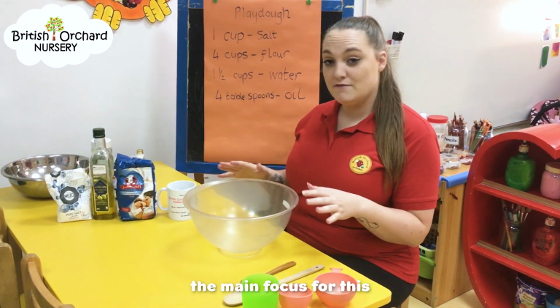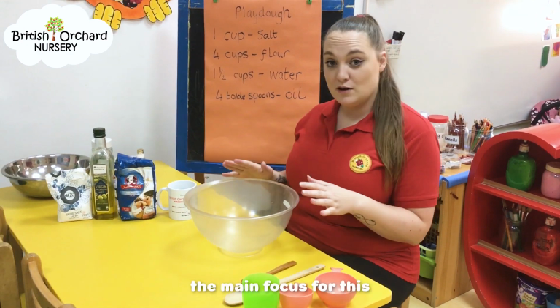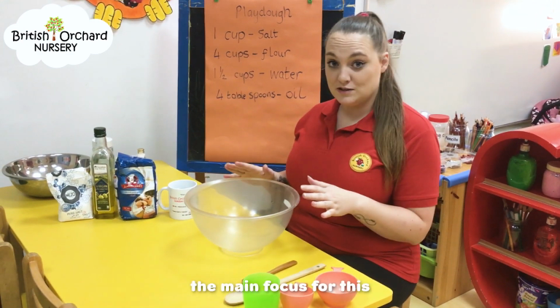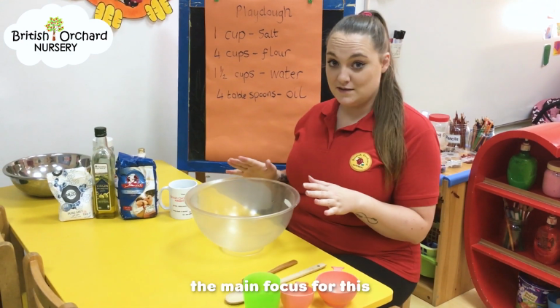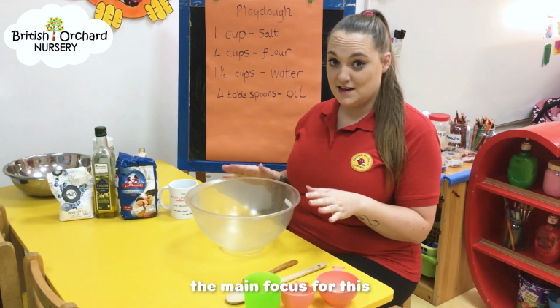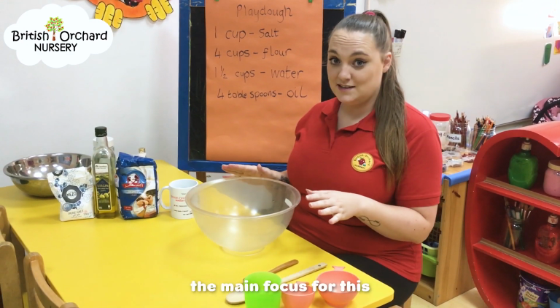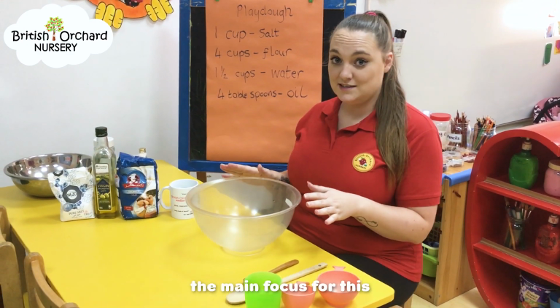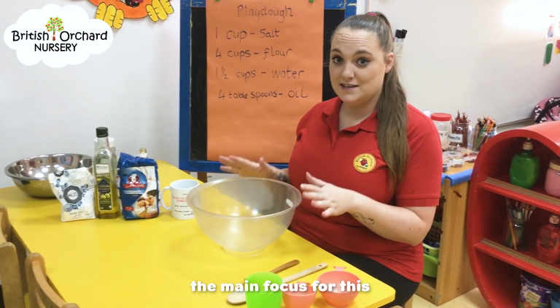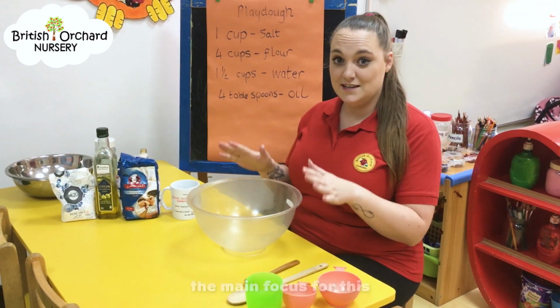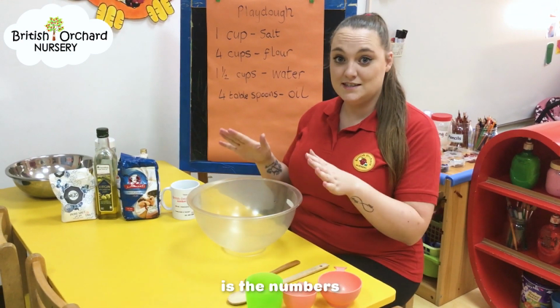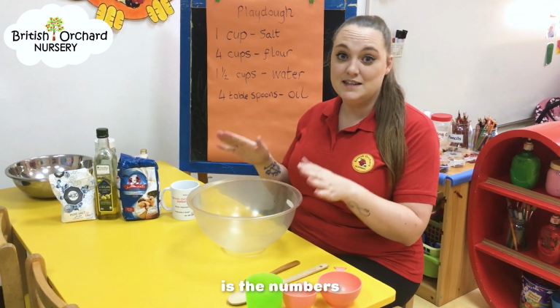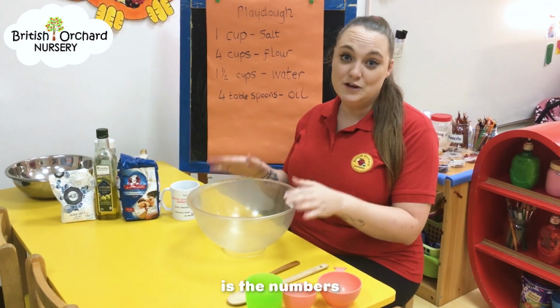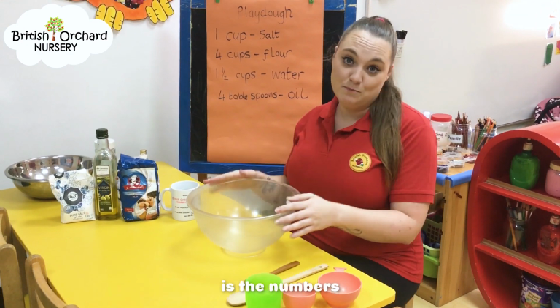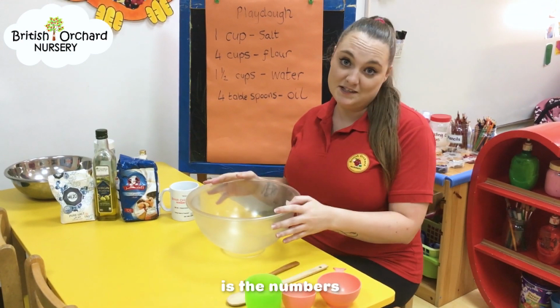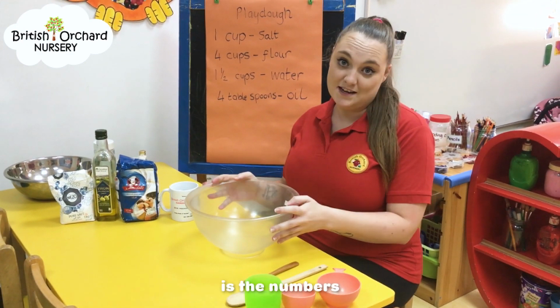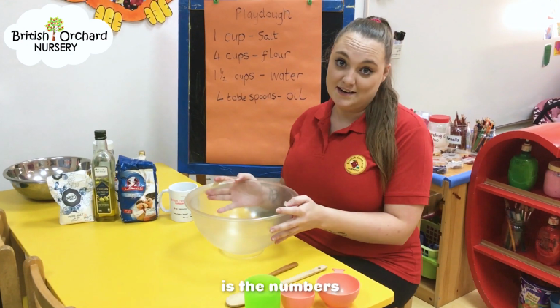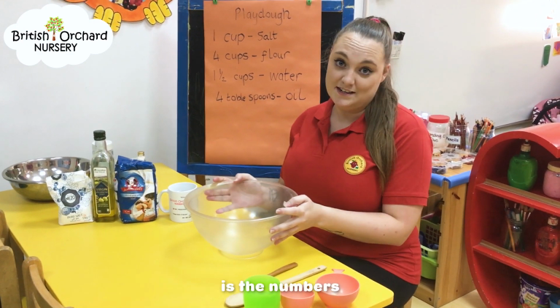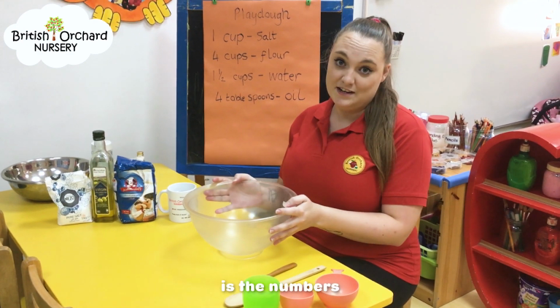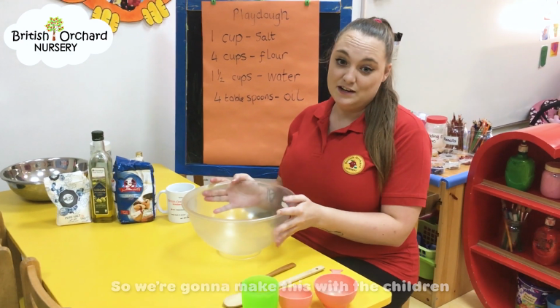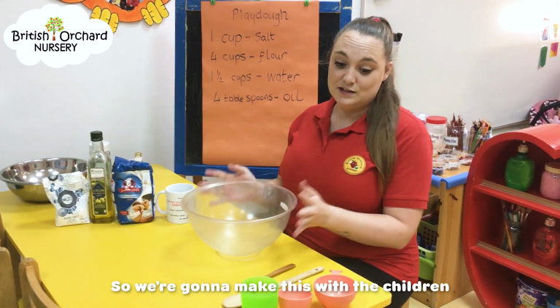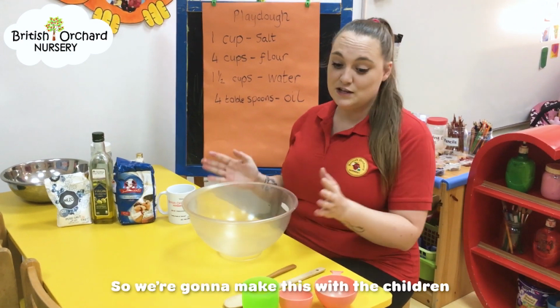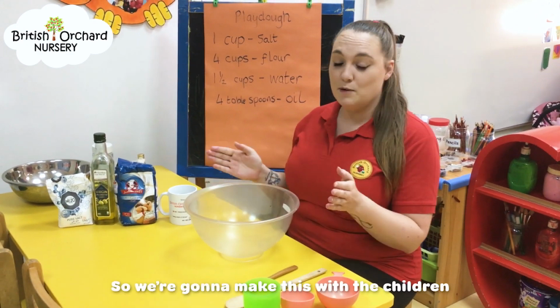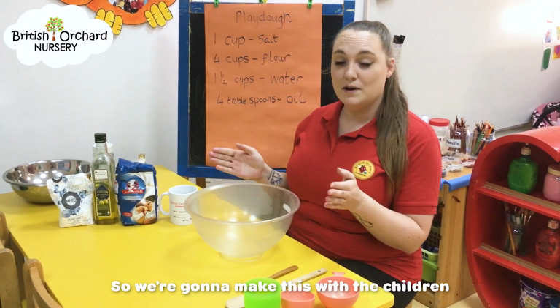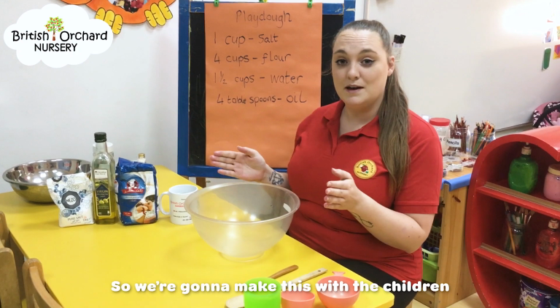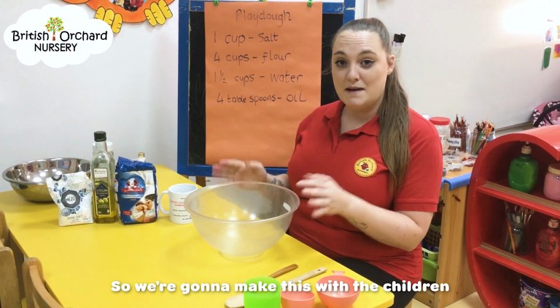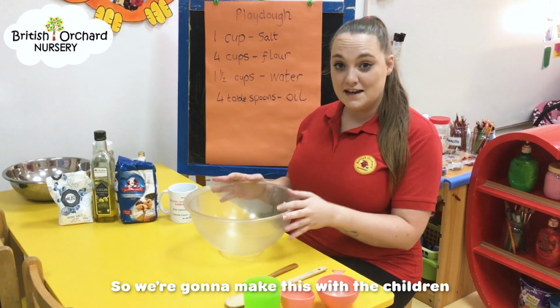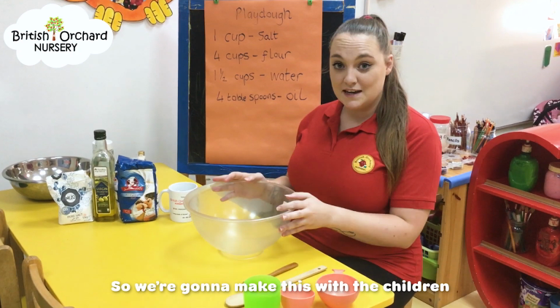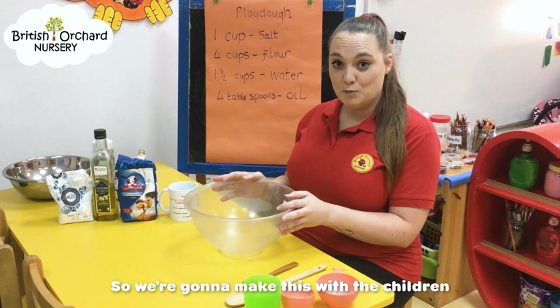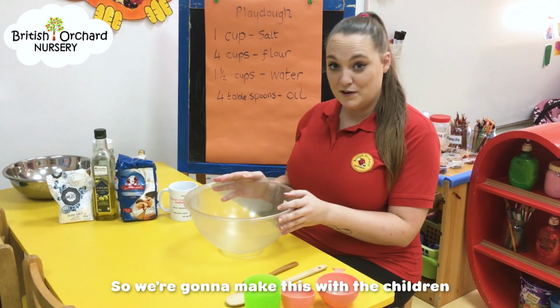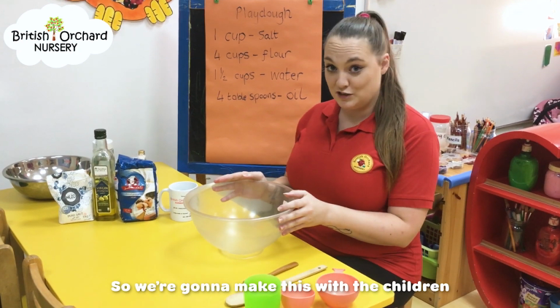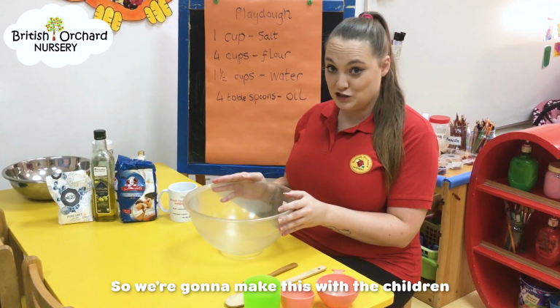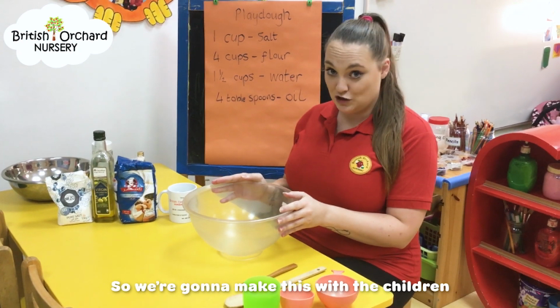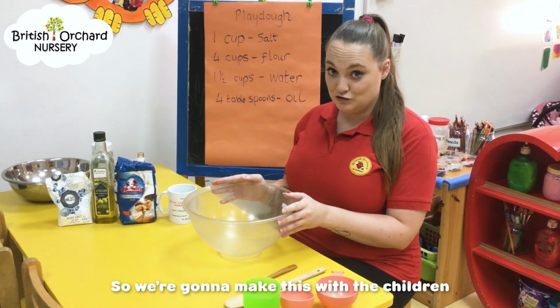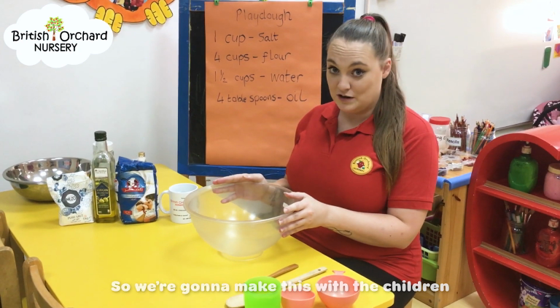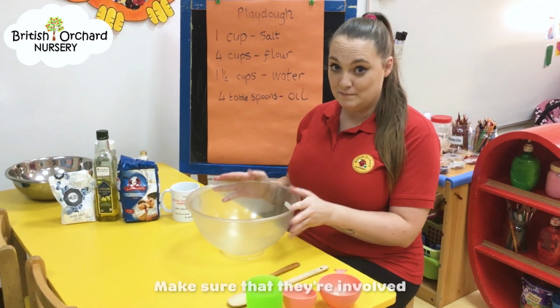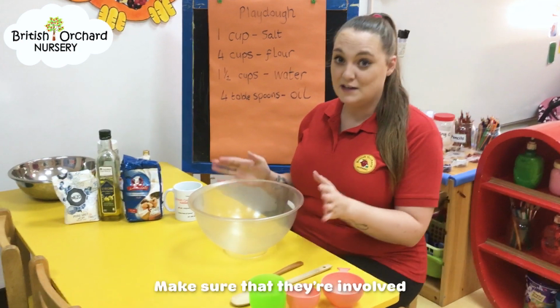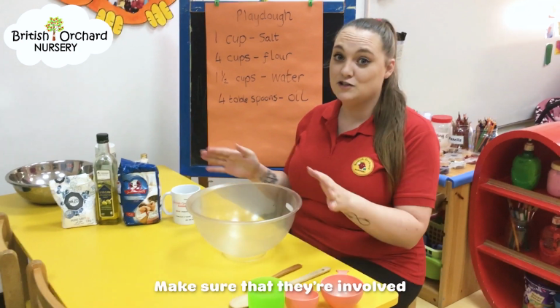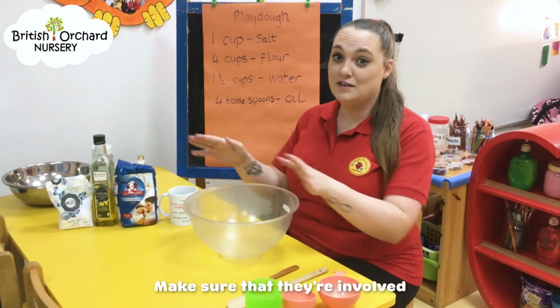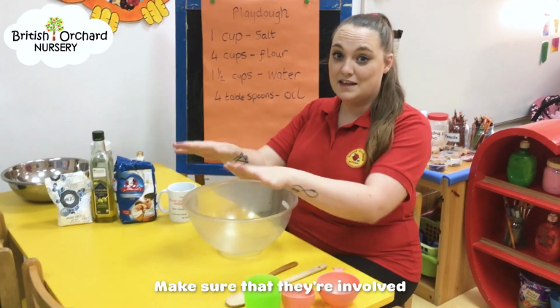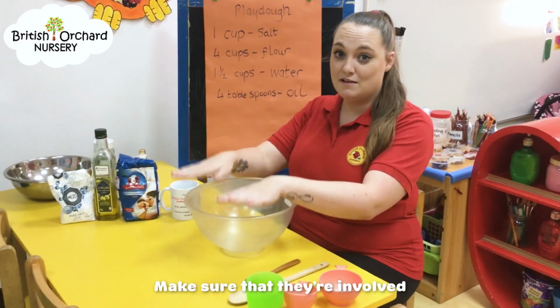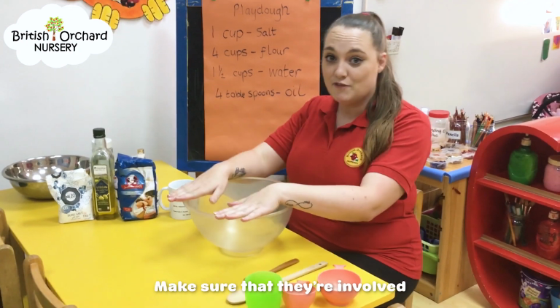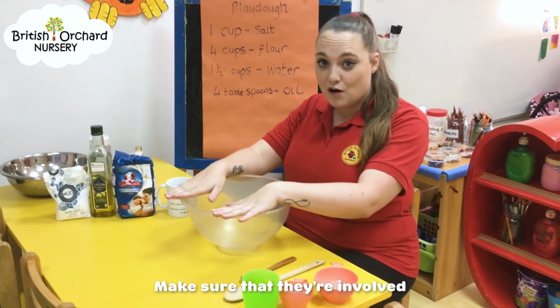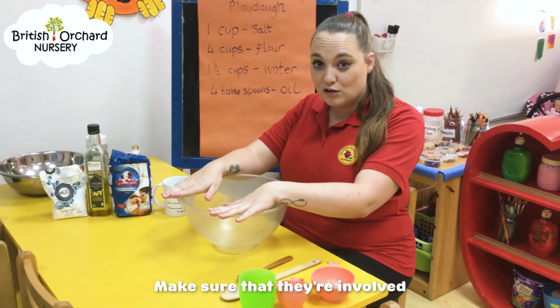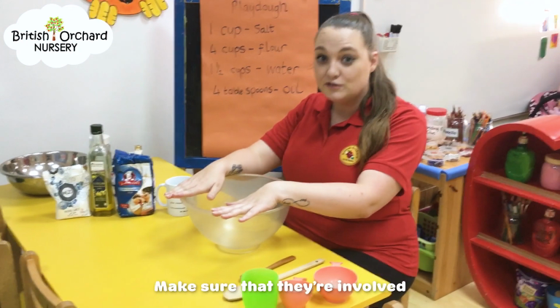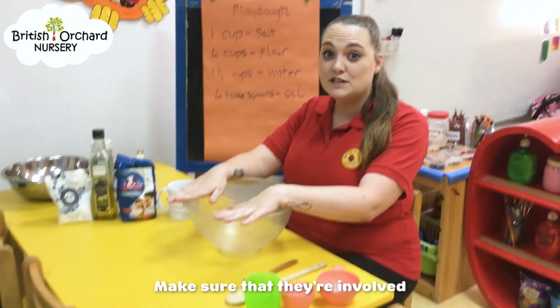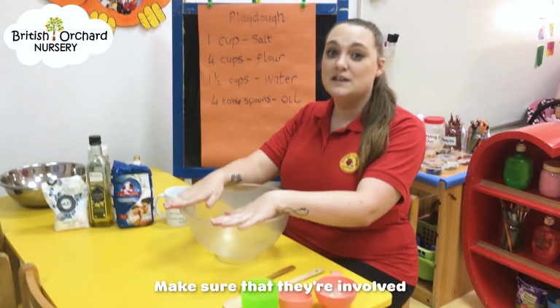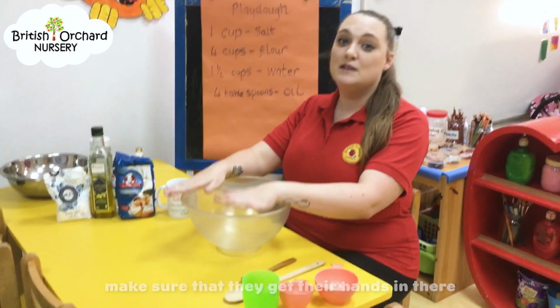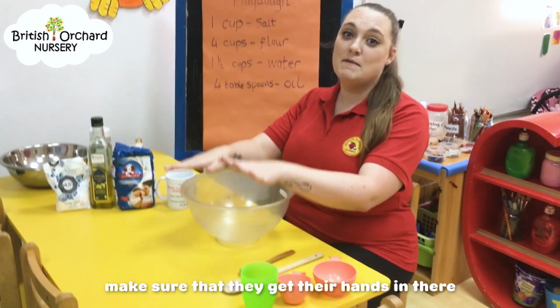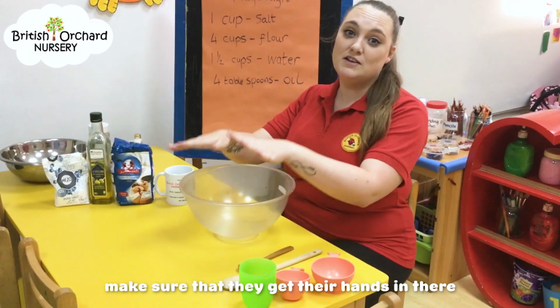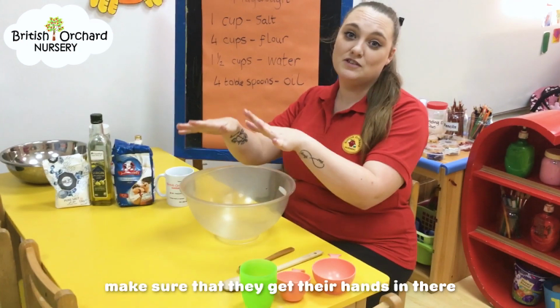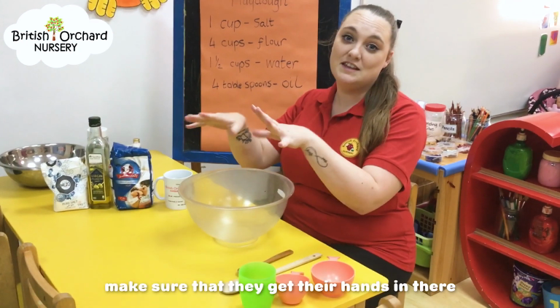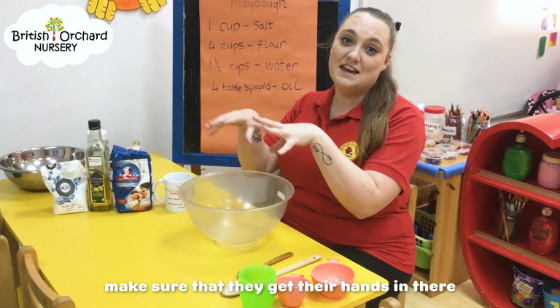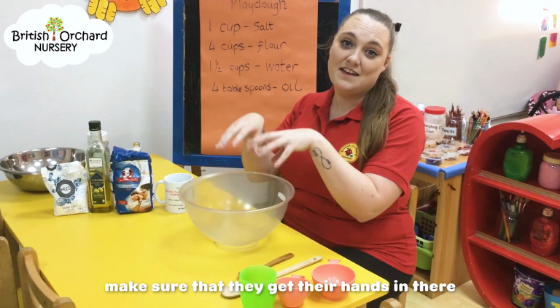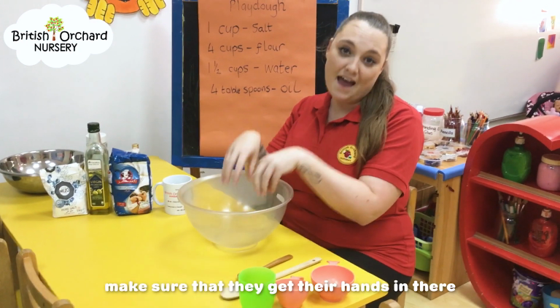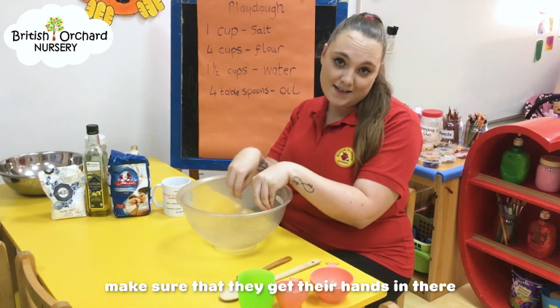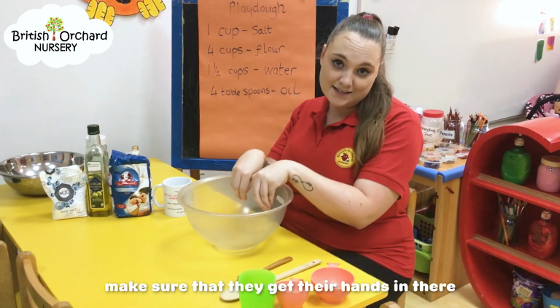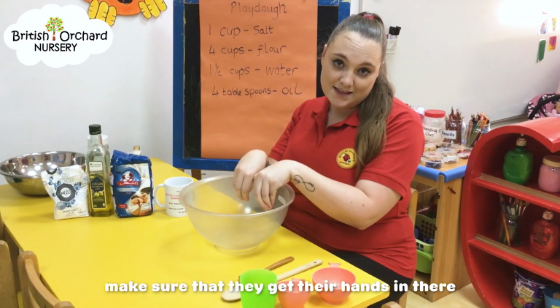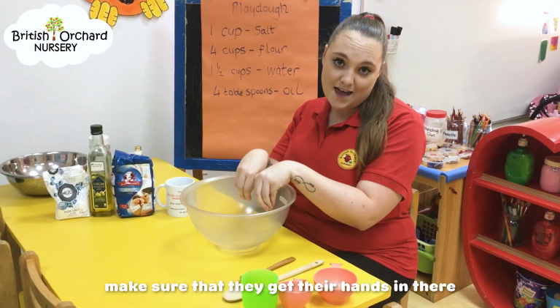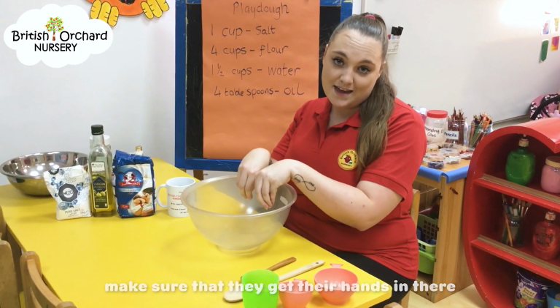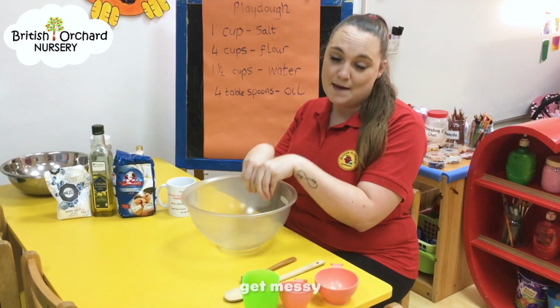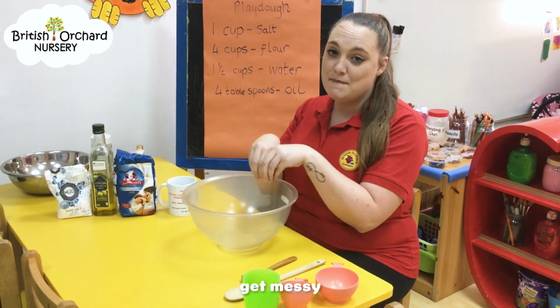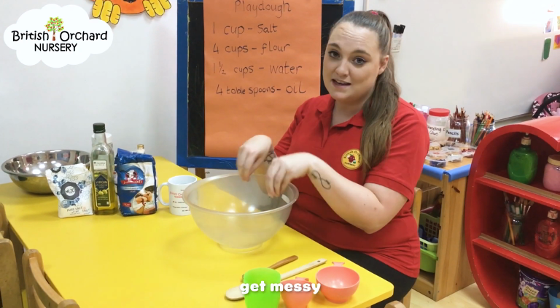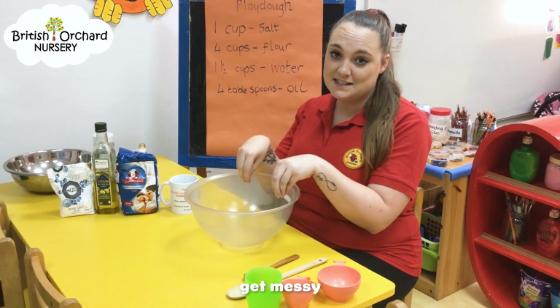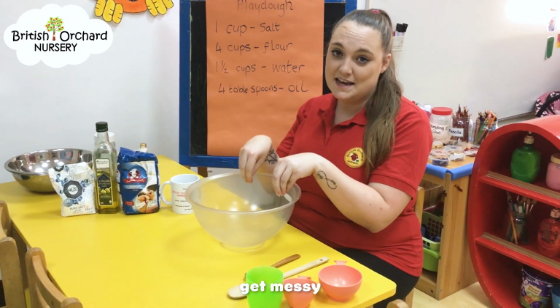The main focus for this is the number side. So we're going to make it with the children, make sure that they're involved, make sure that they get their hands in there and get messy.